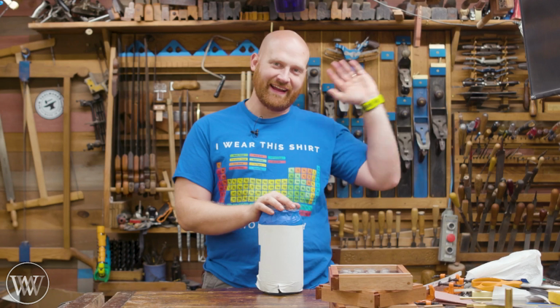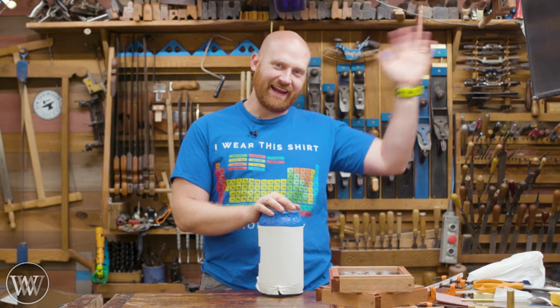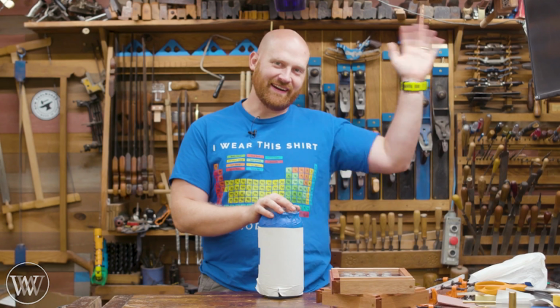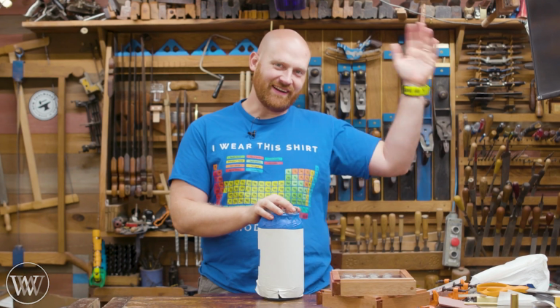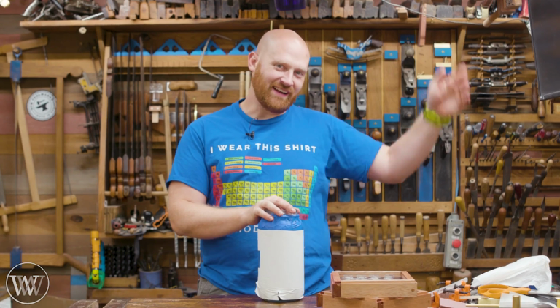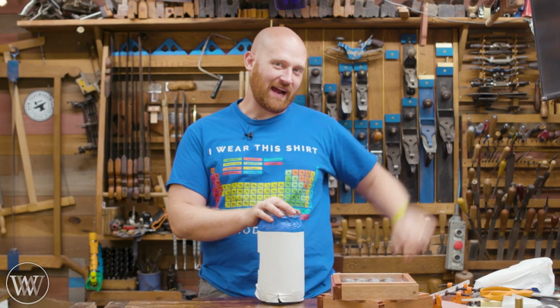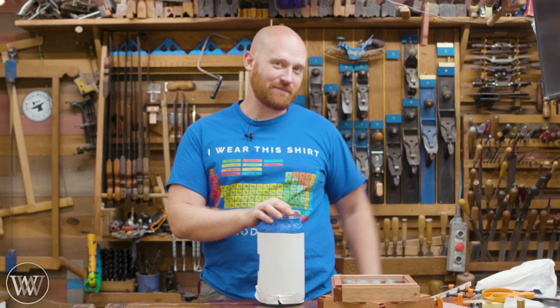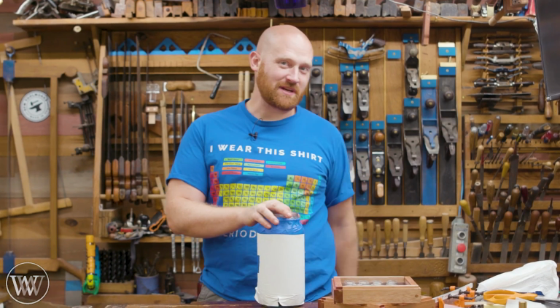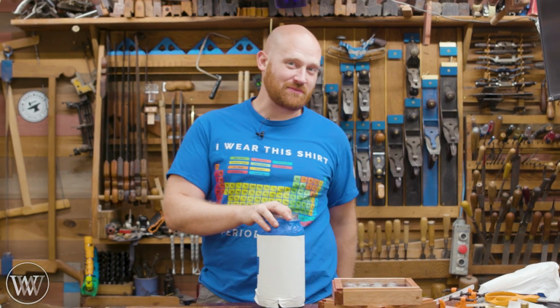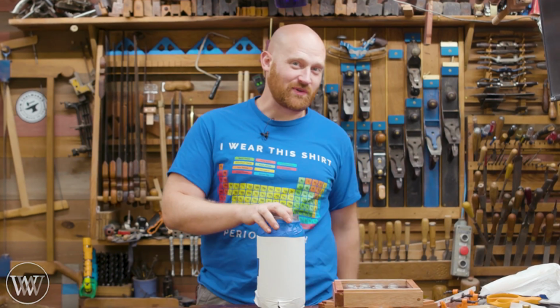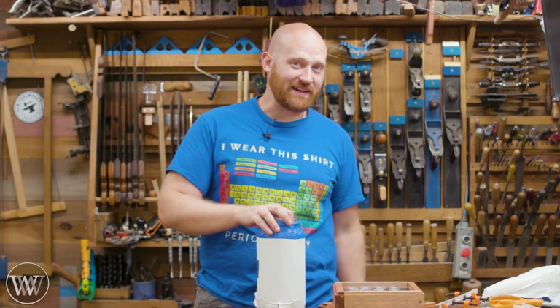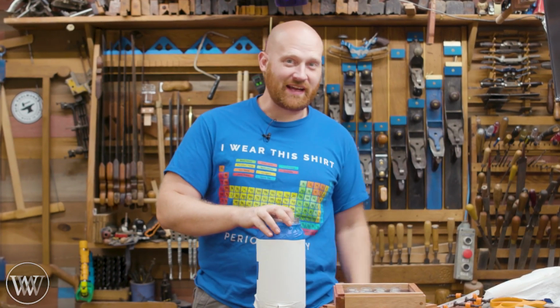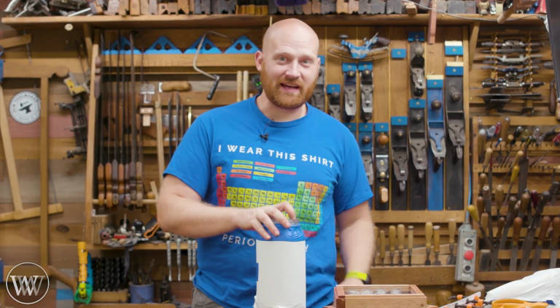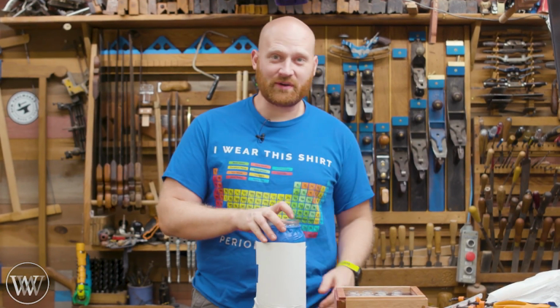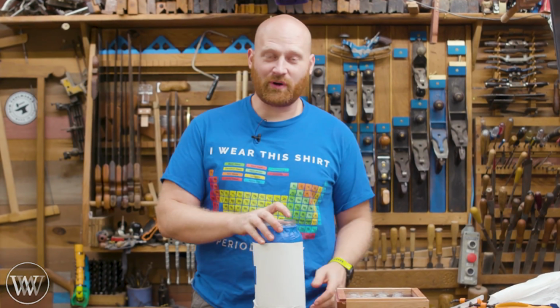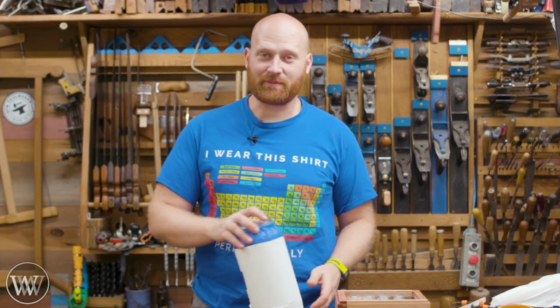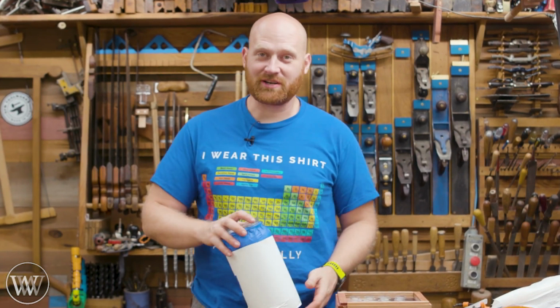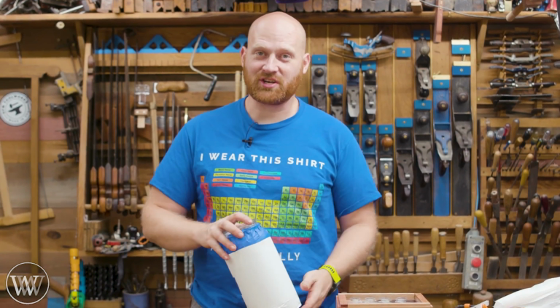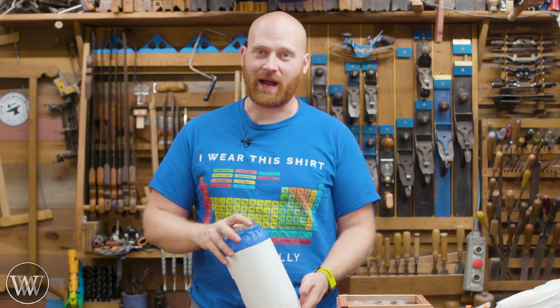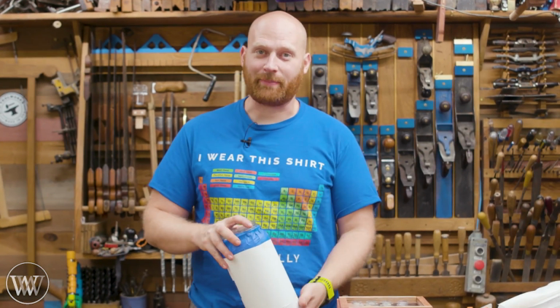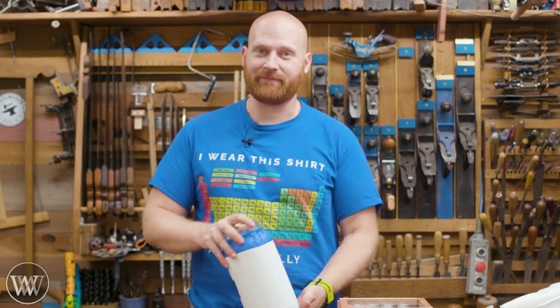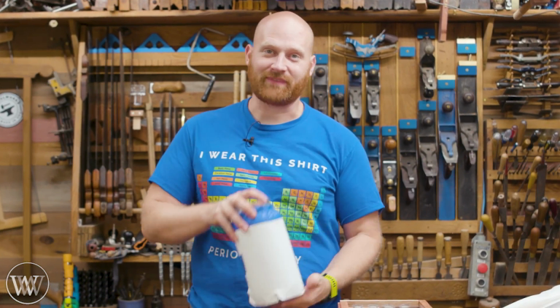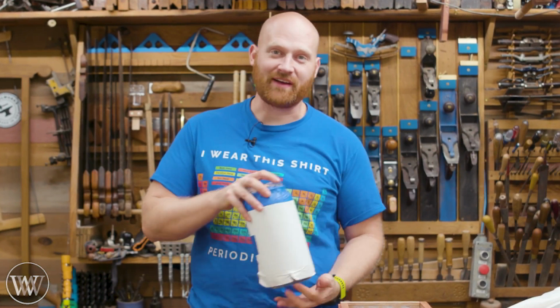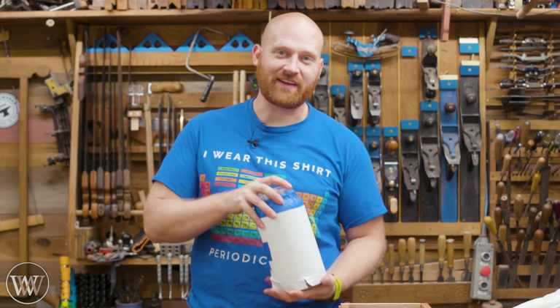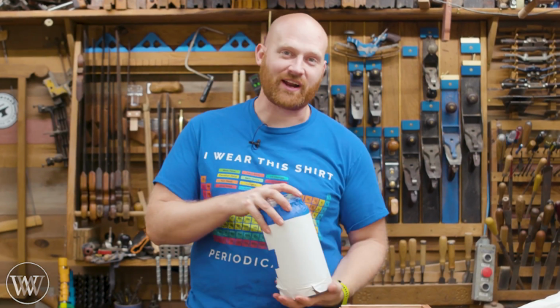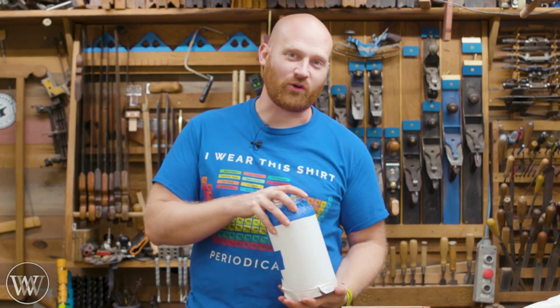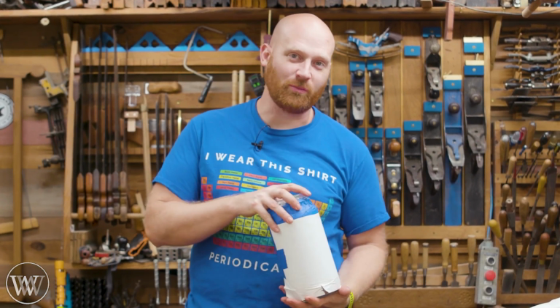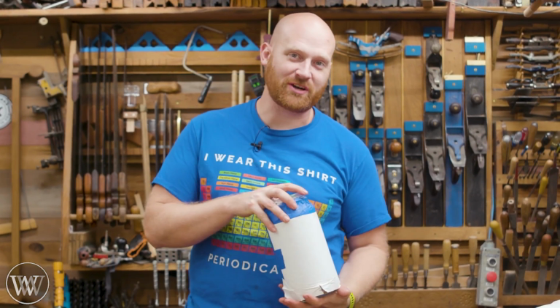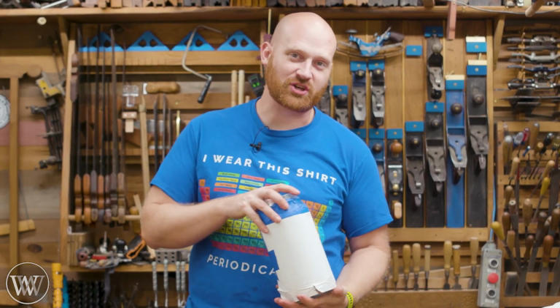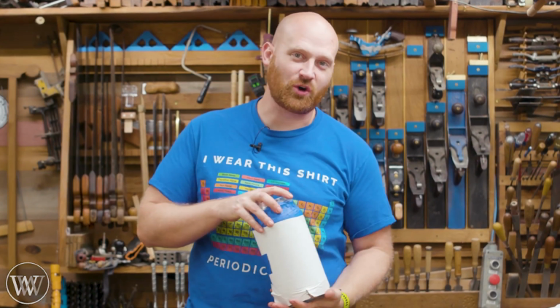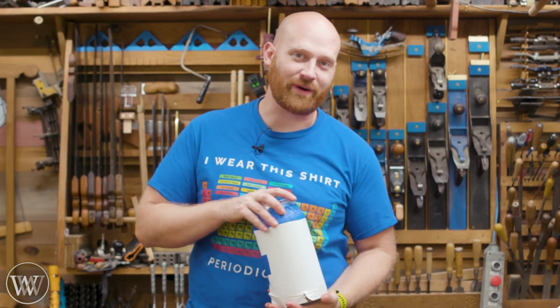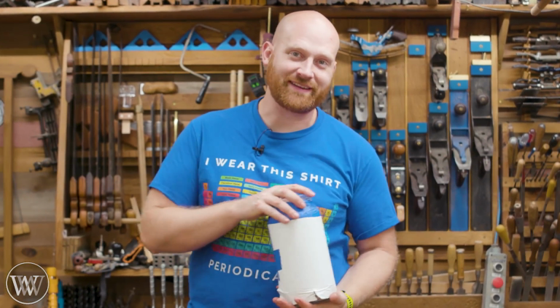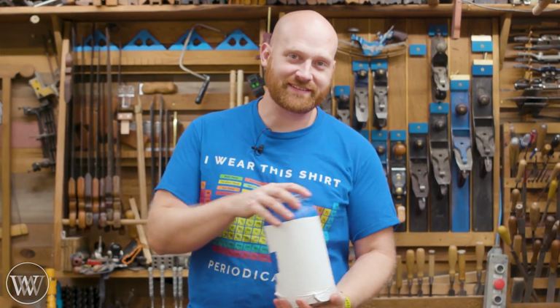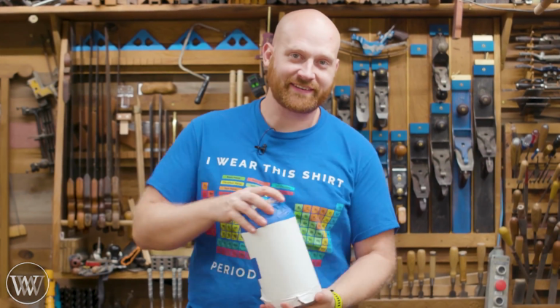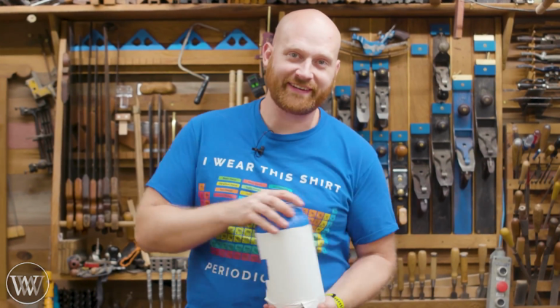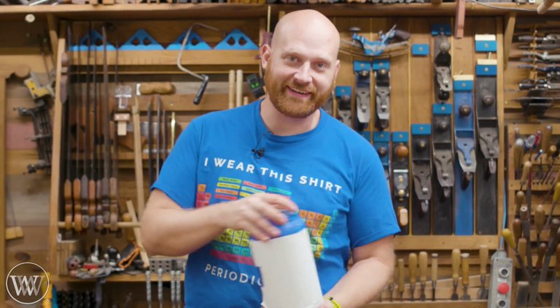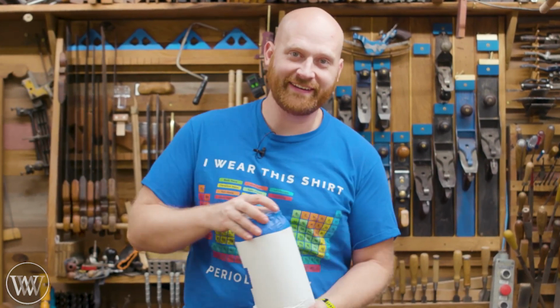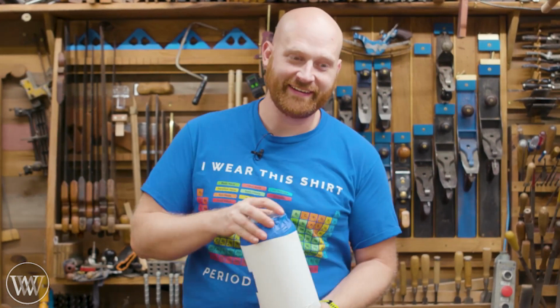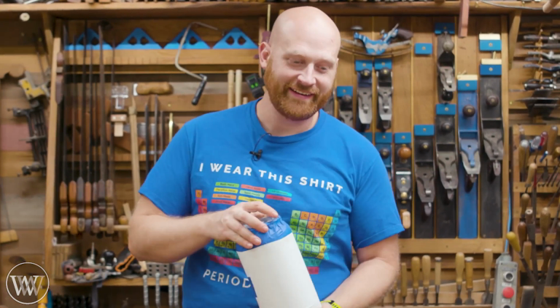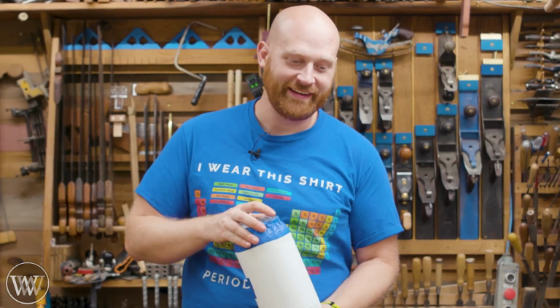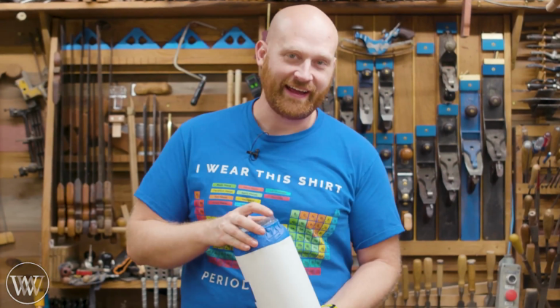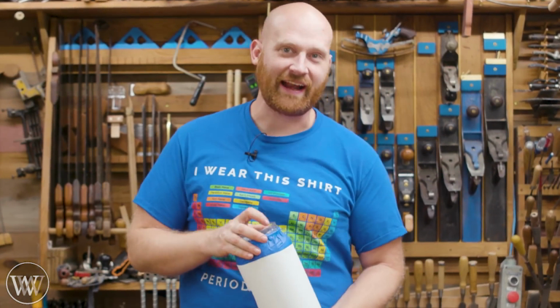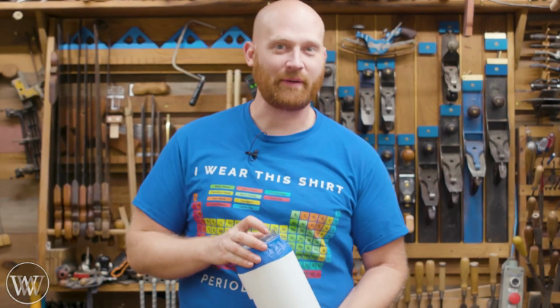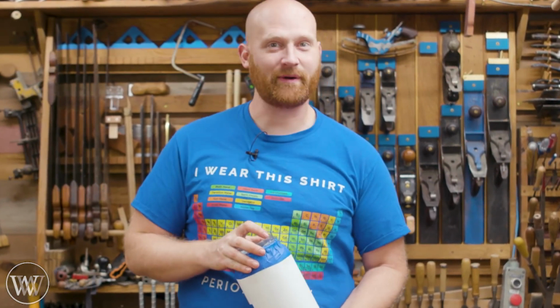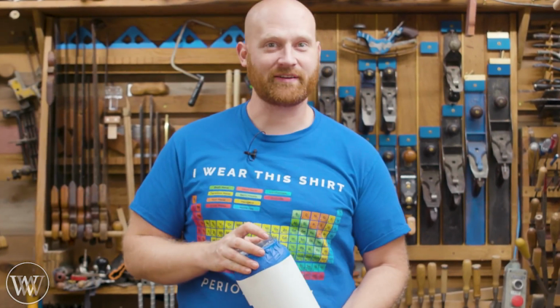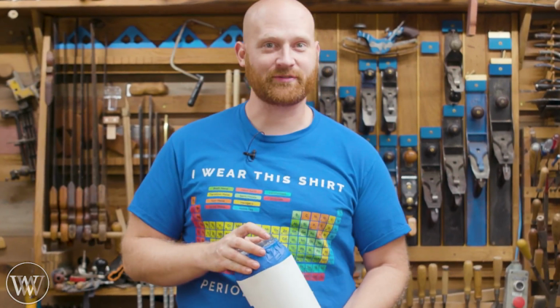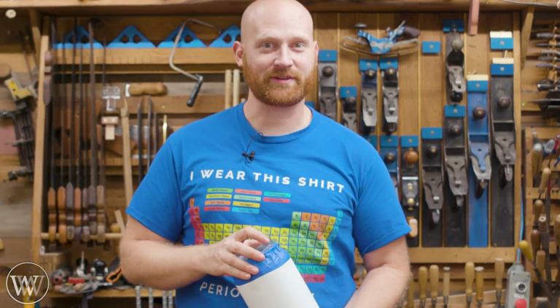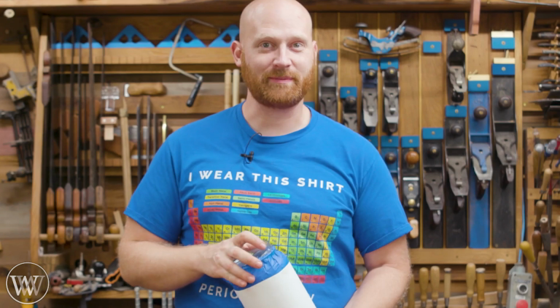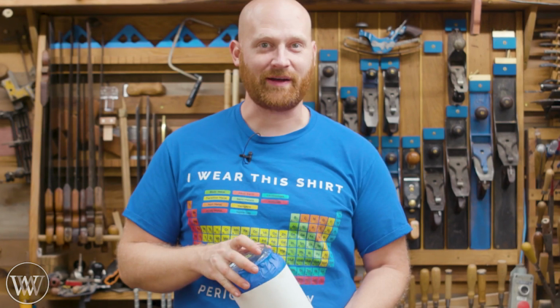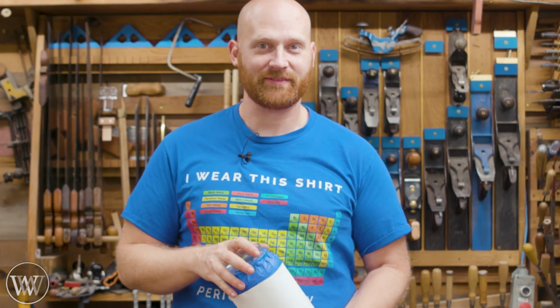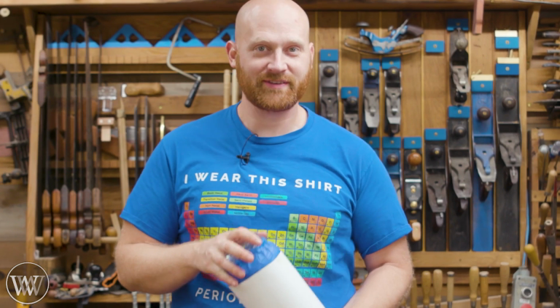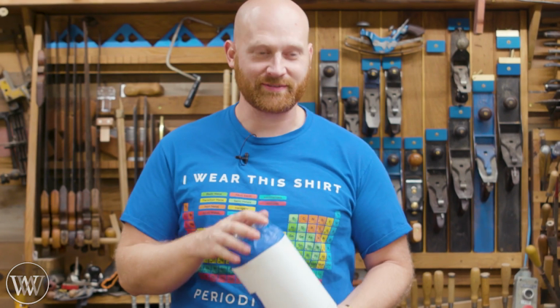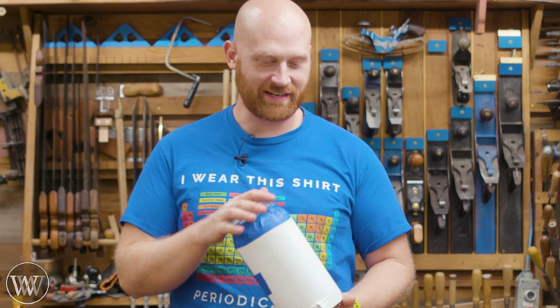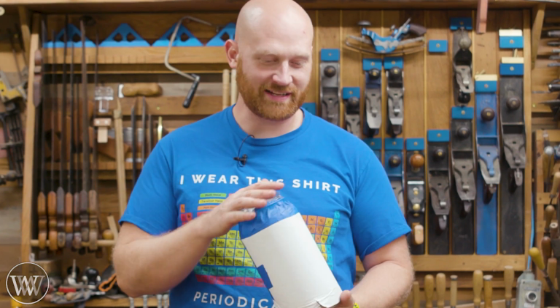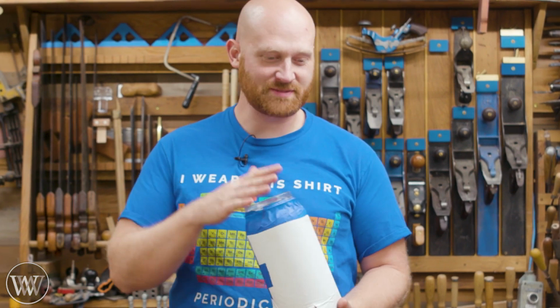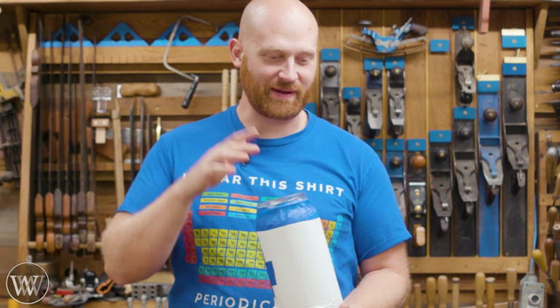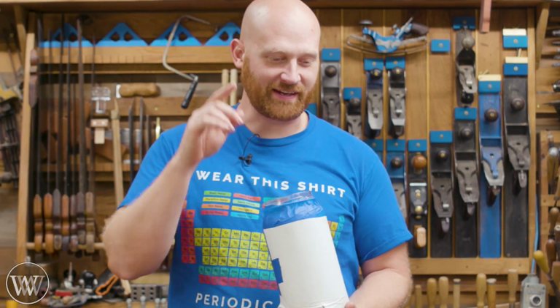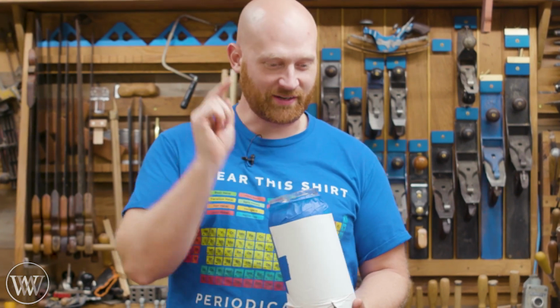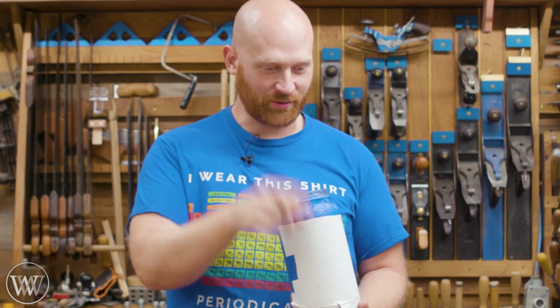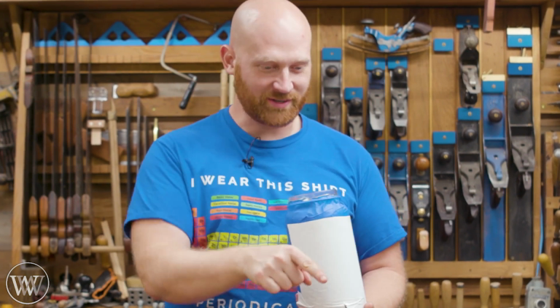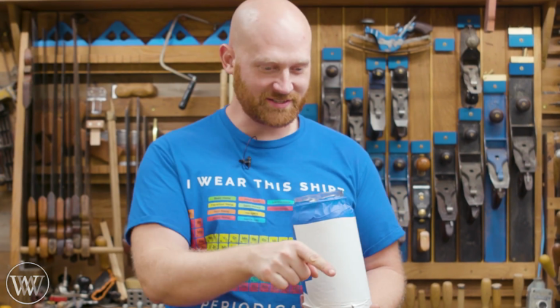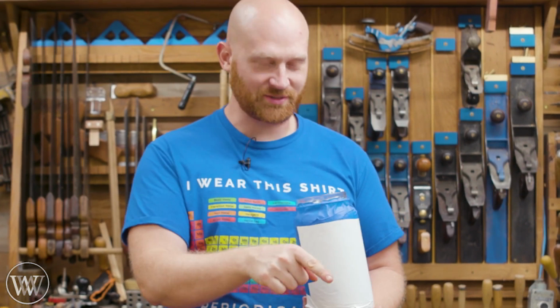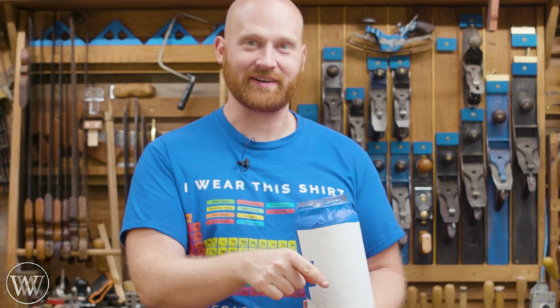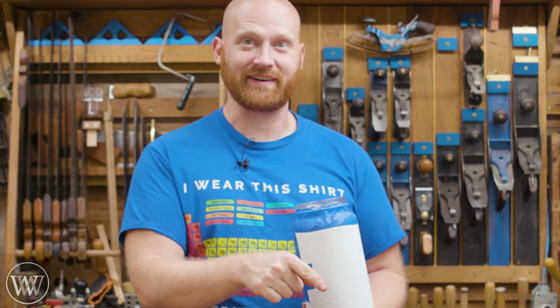Hey y'all, I'm James Wright and welcome to my shop. I've got a whole bunch of coins and I want to sort them out. So today let's make a coin sorter.